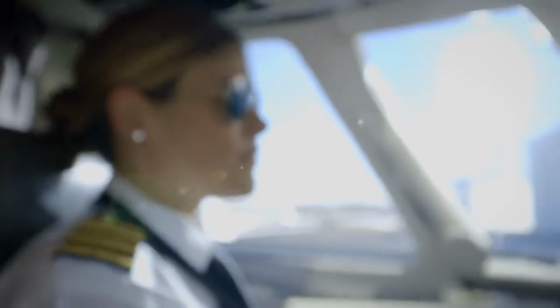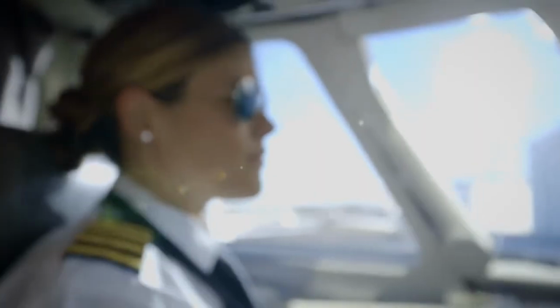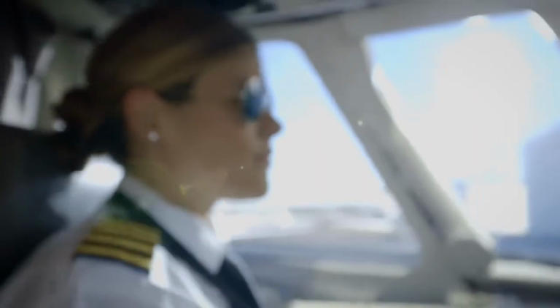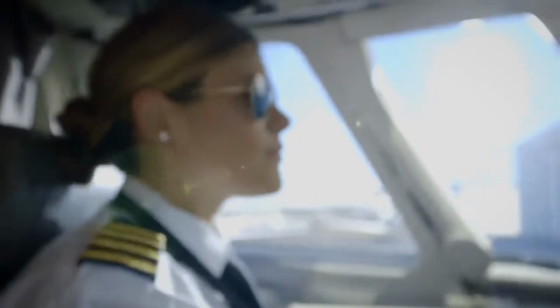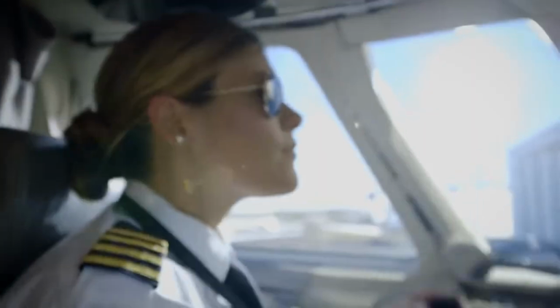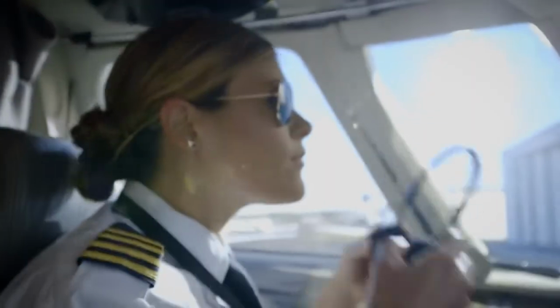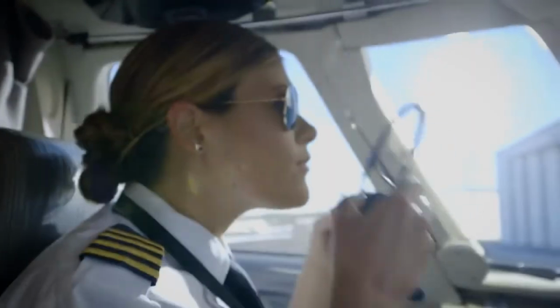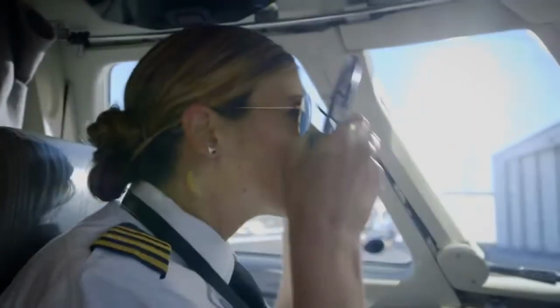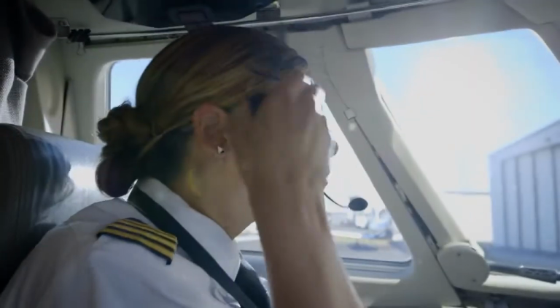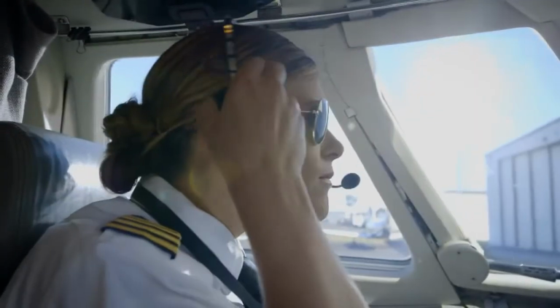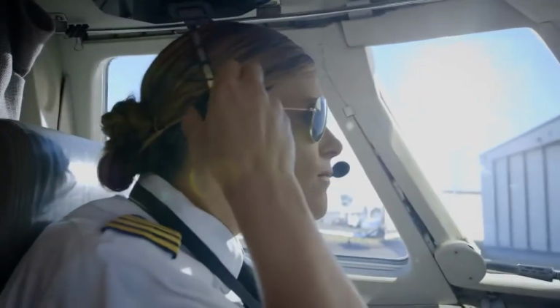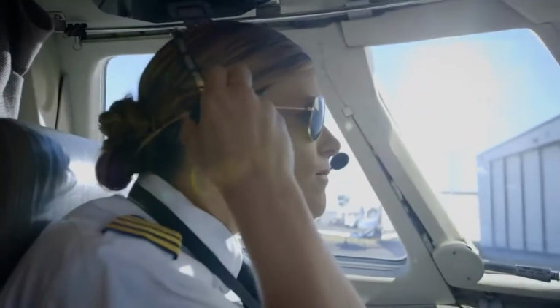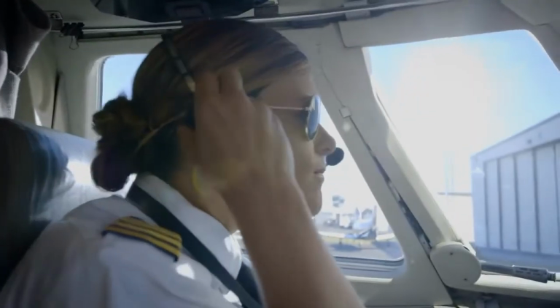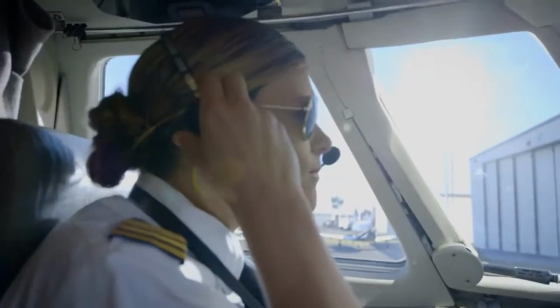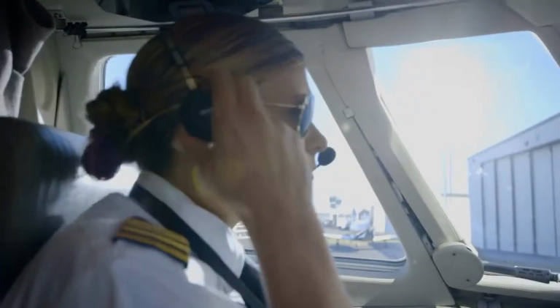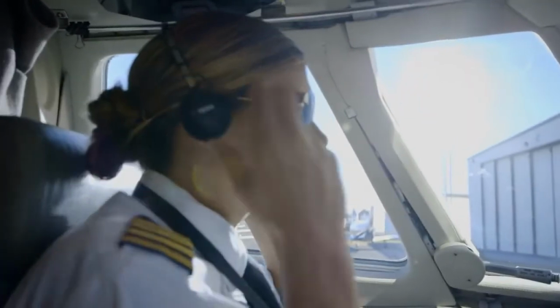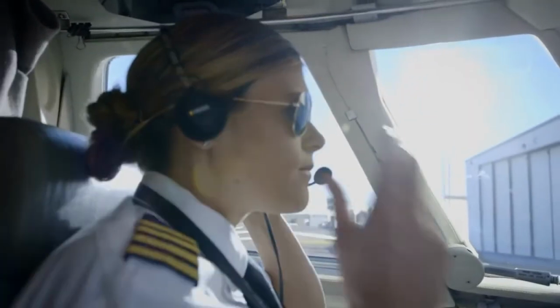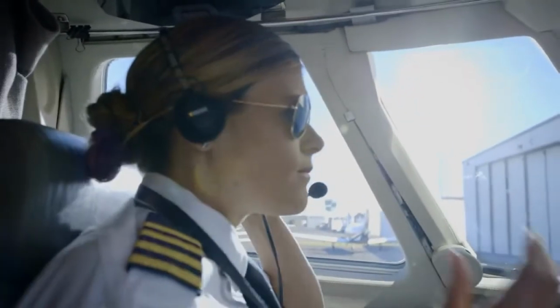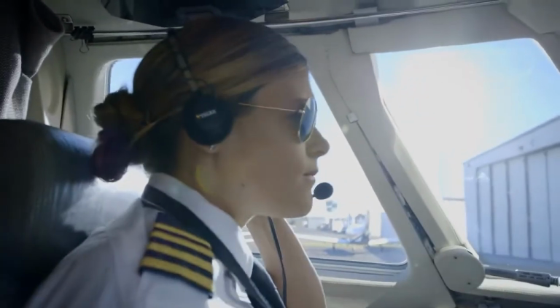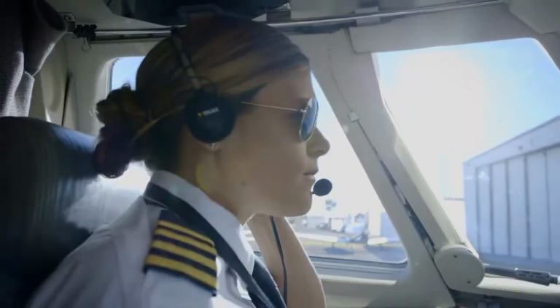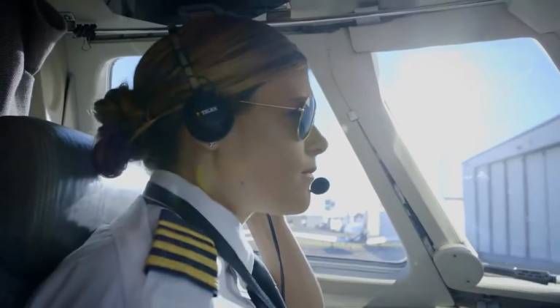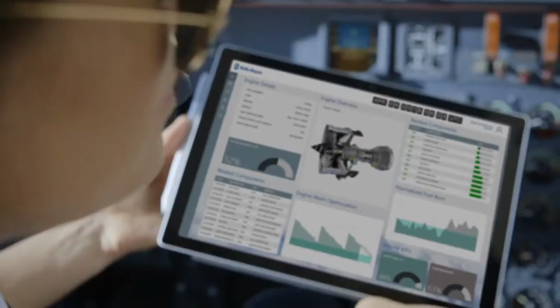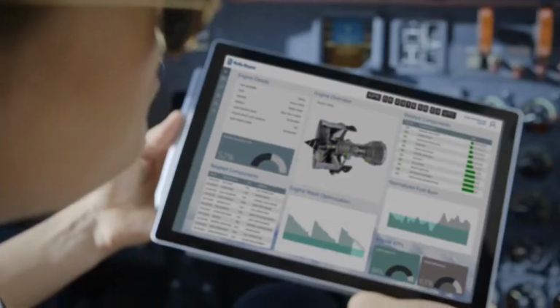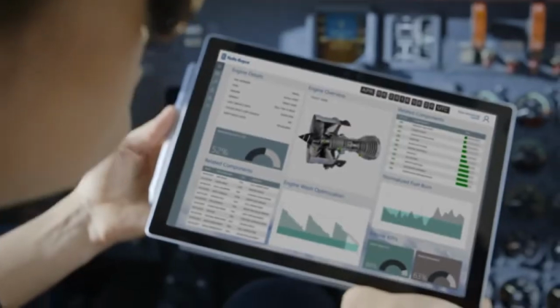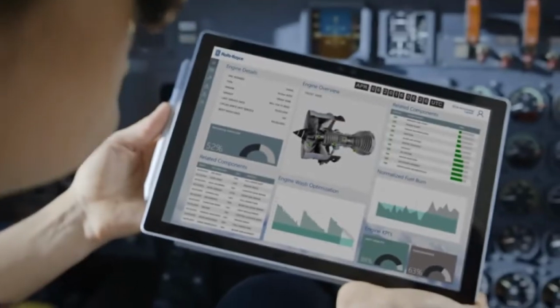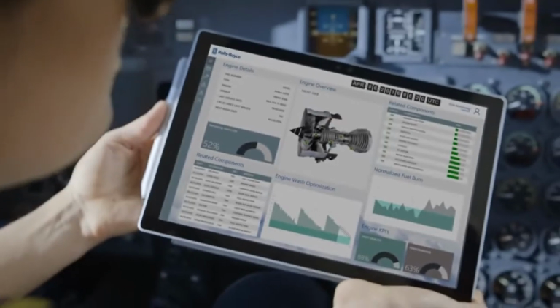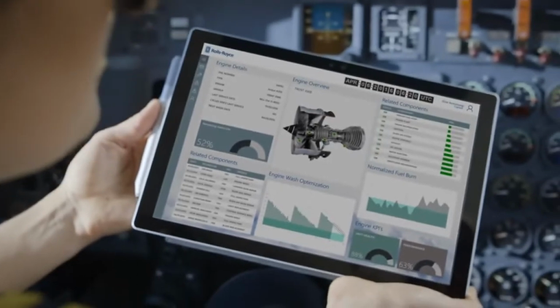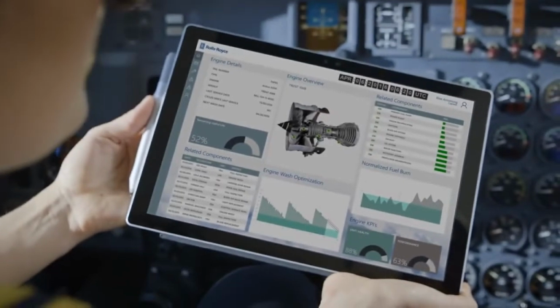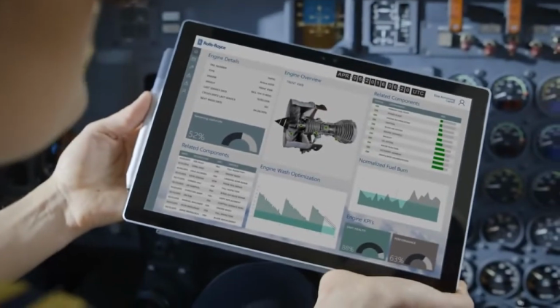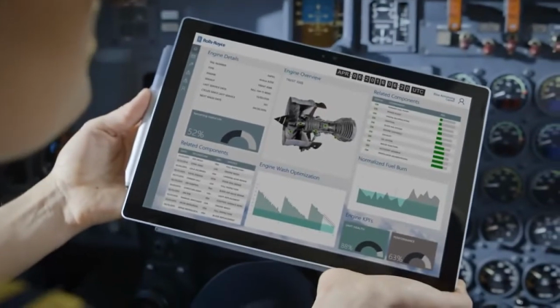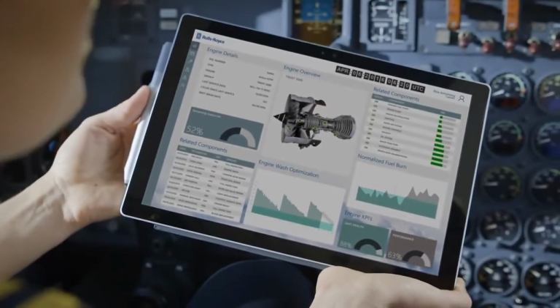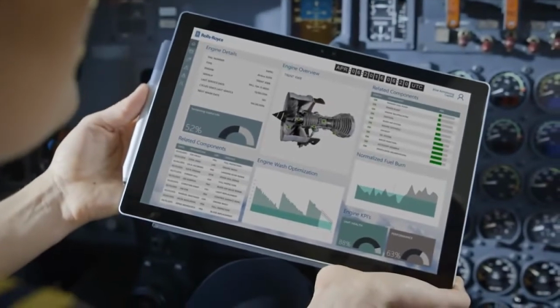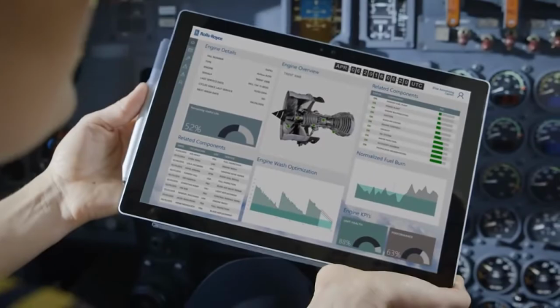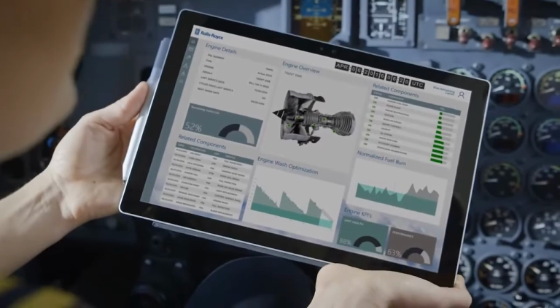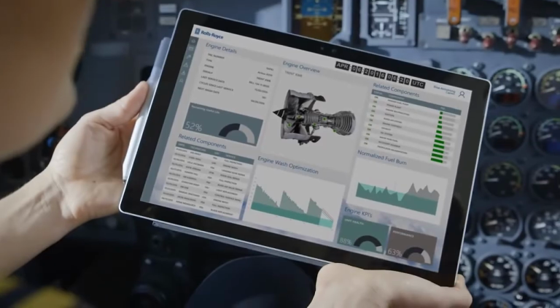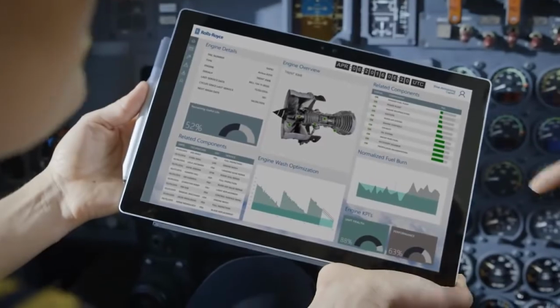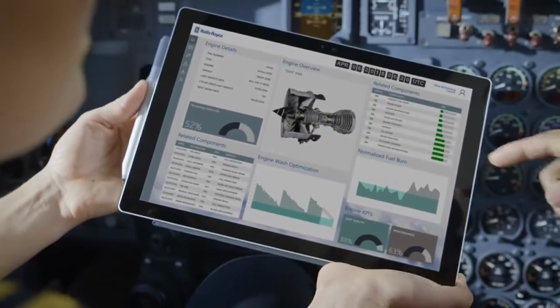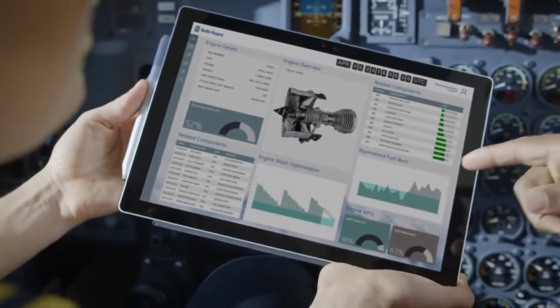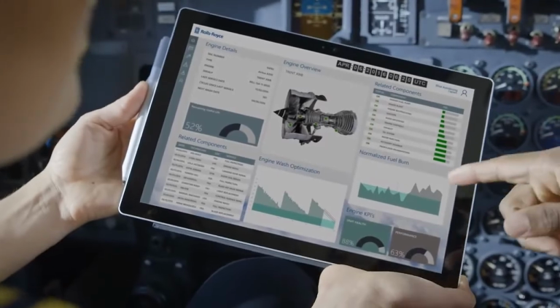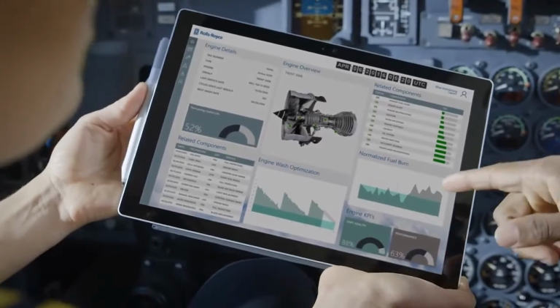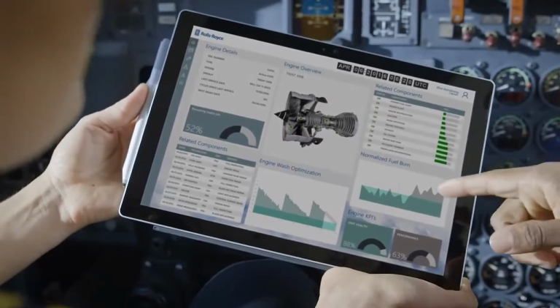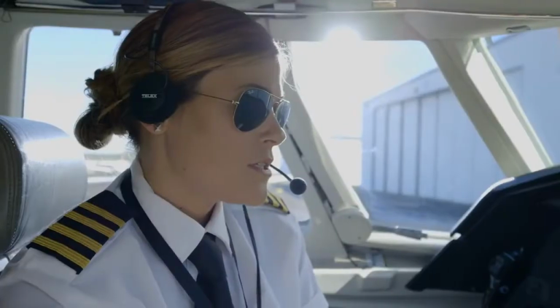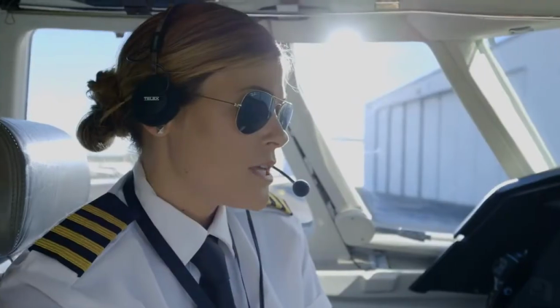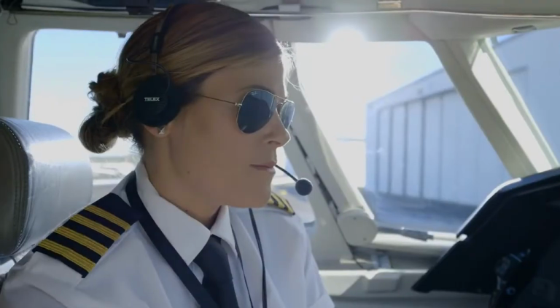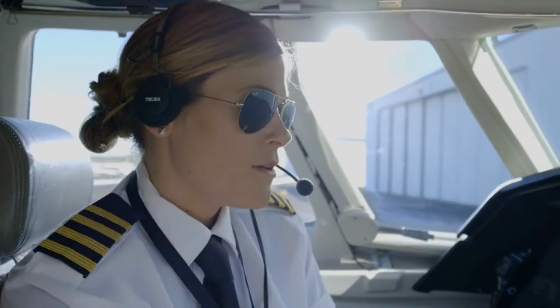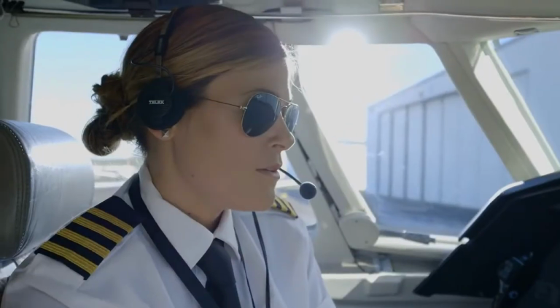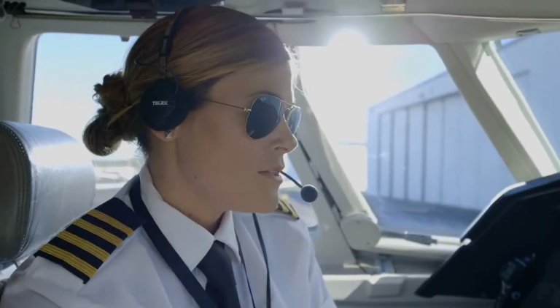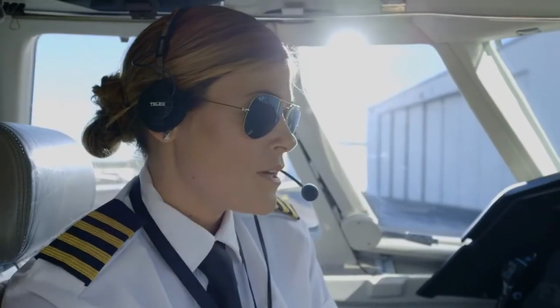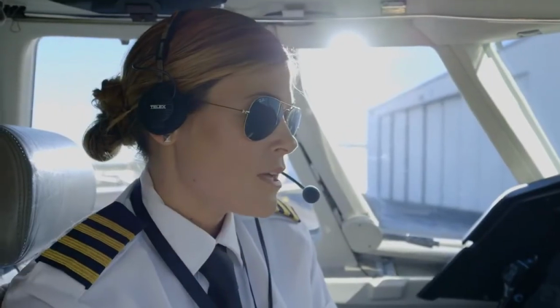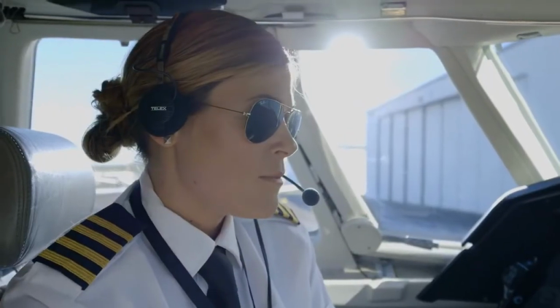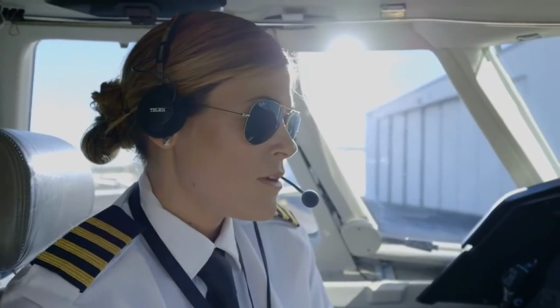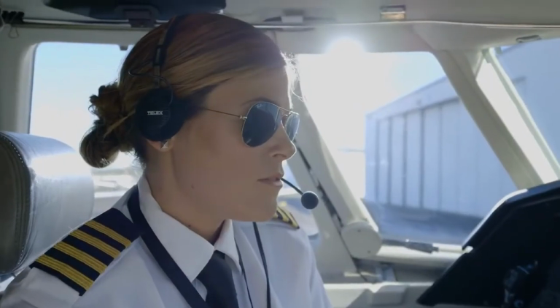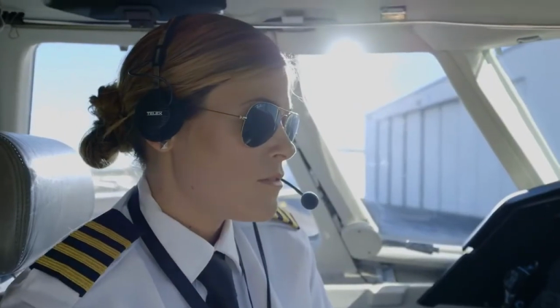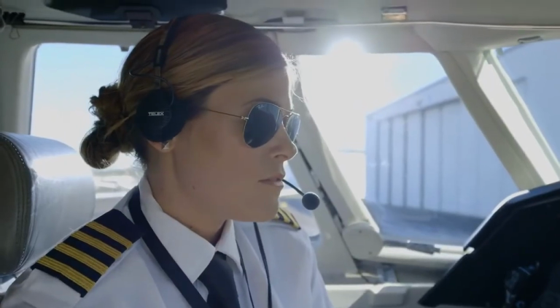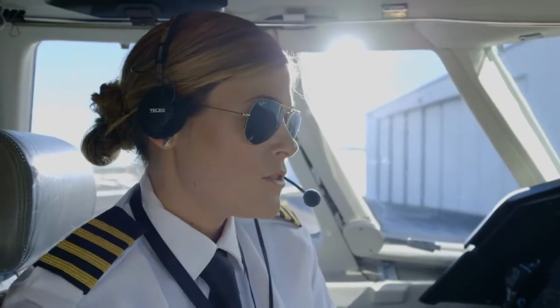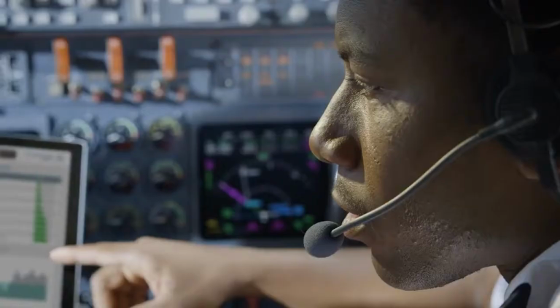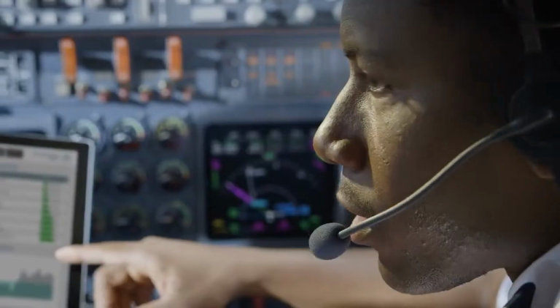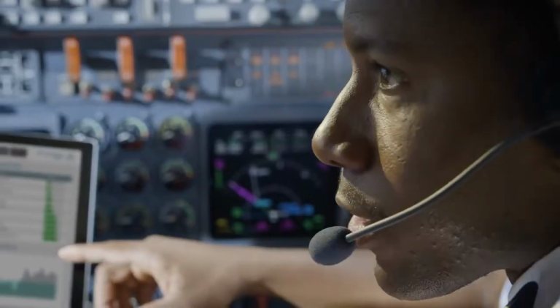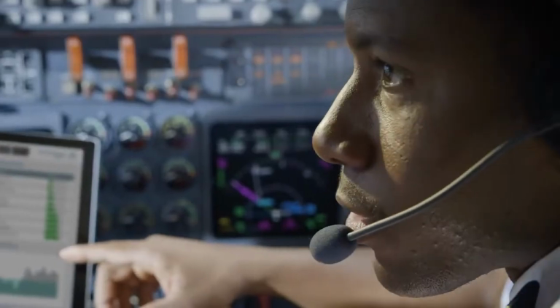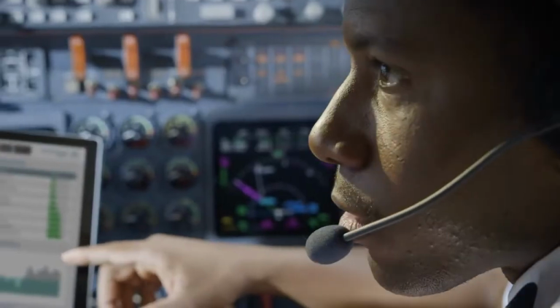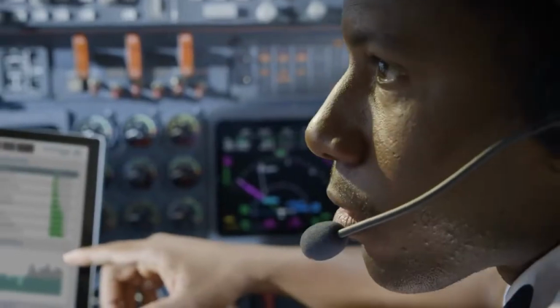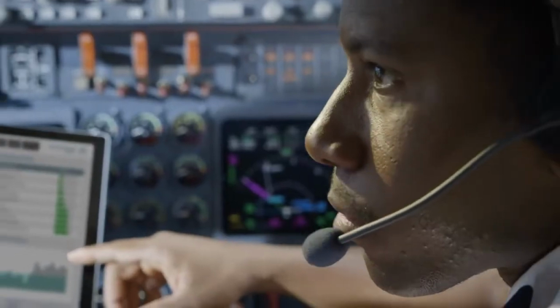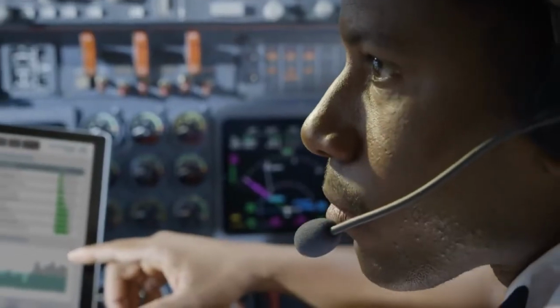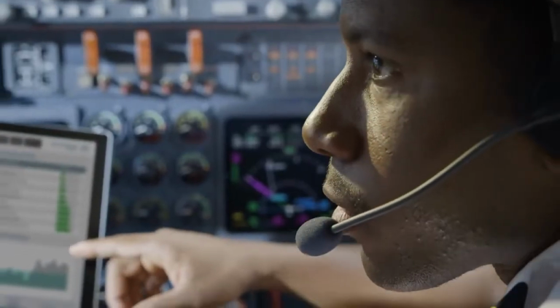With early notice, our team can proactively have parts at the right place and time, reducing inventory costs and maximizing availability.